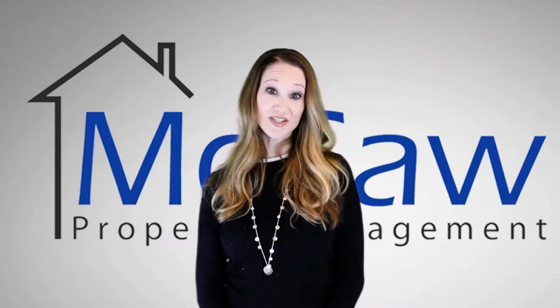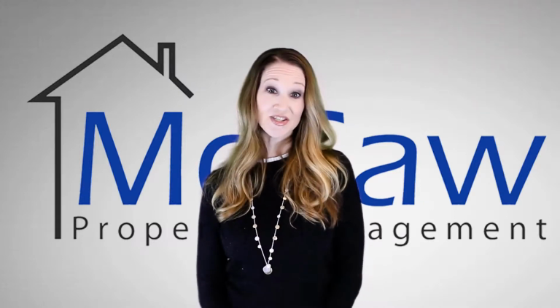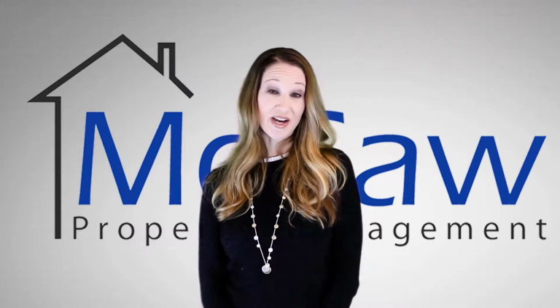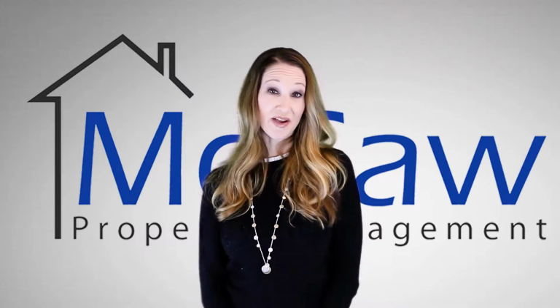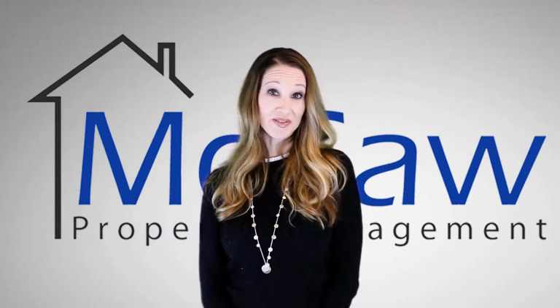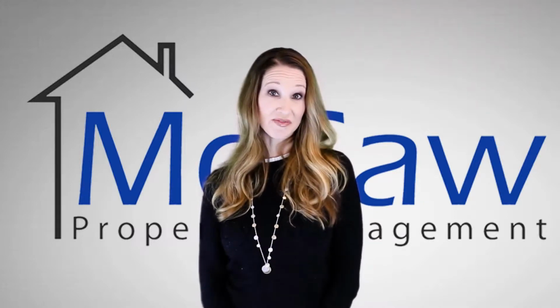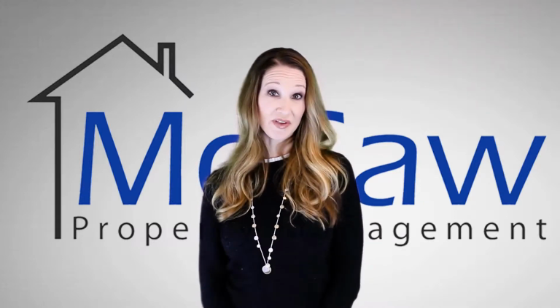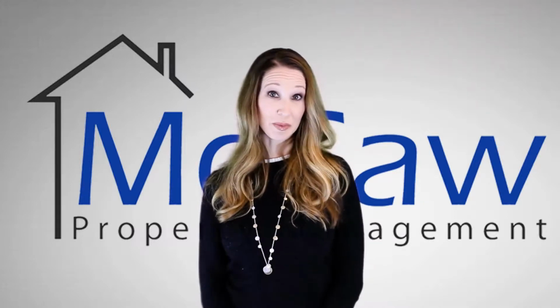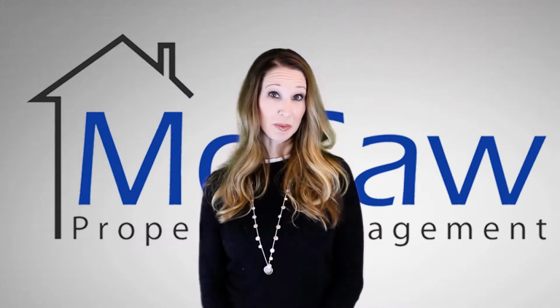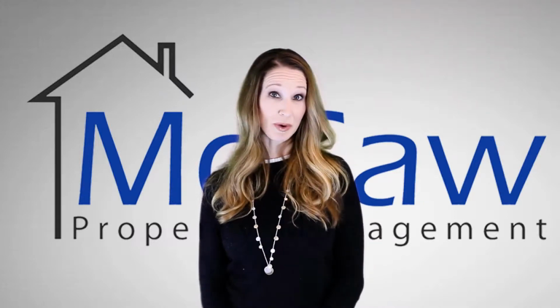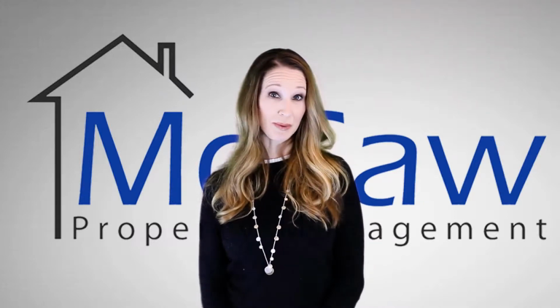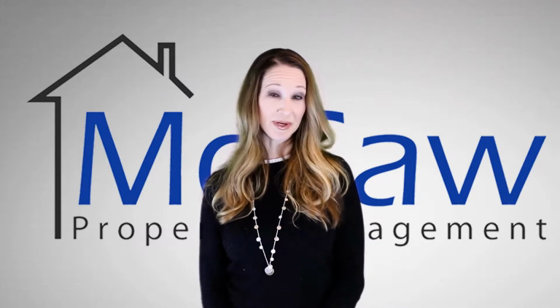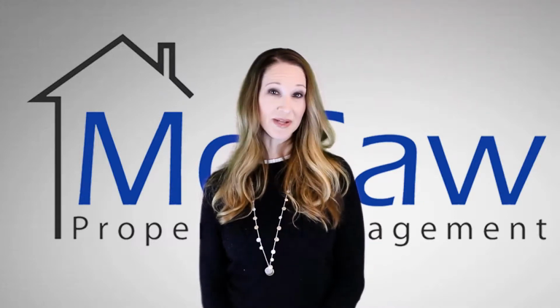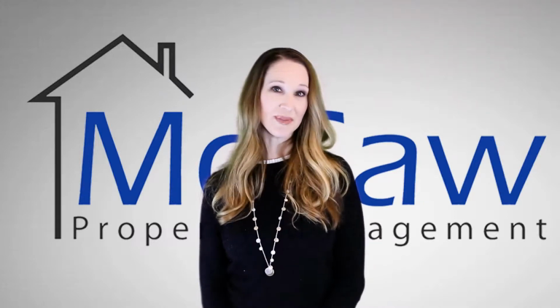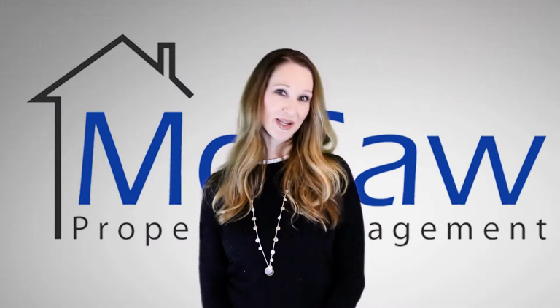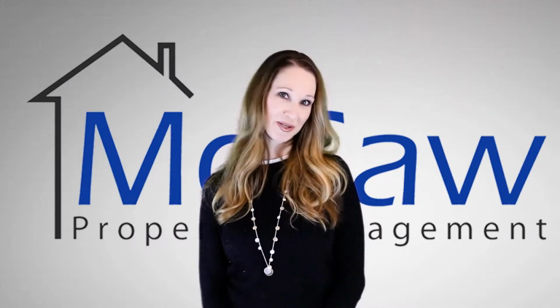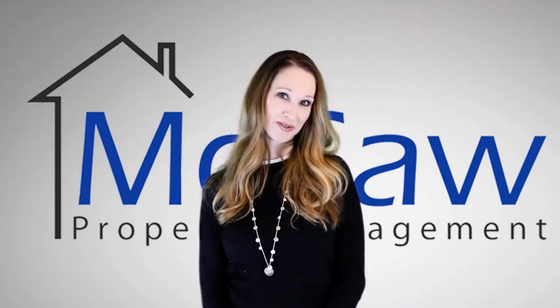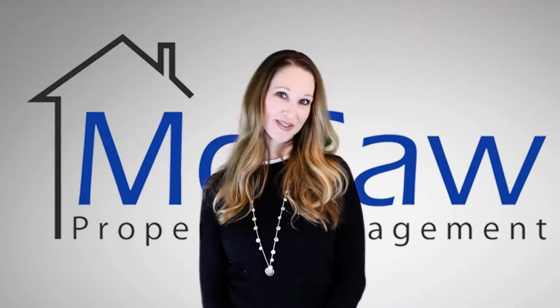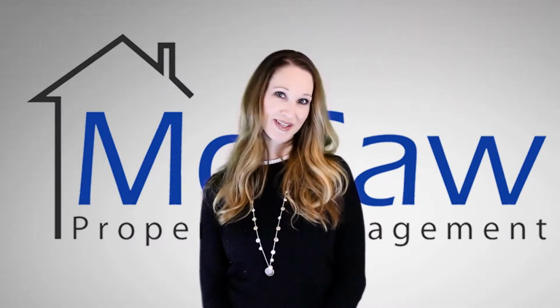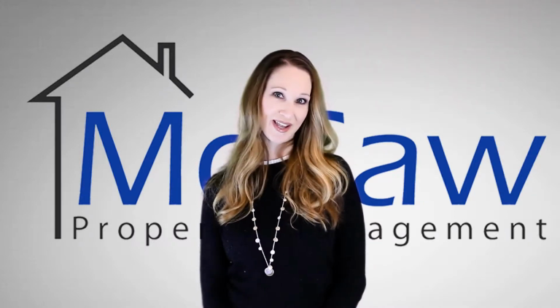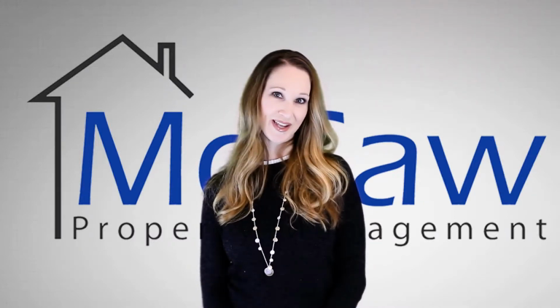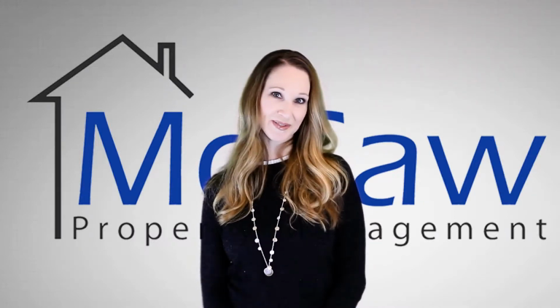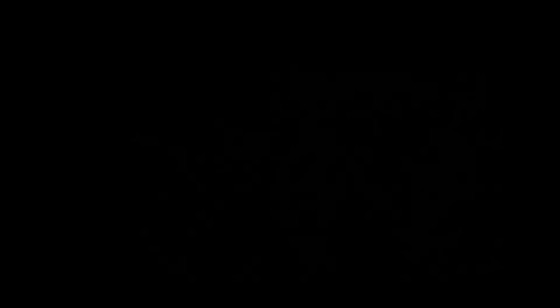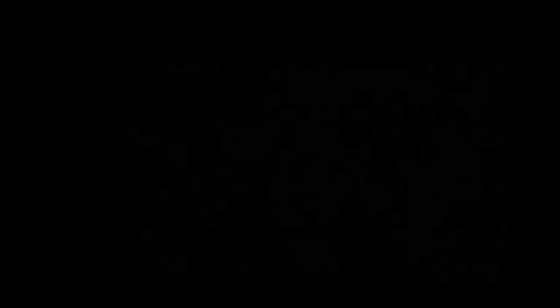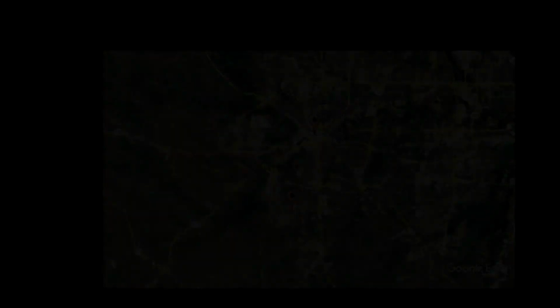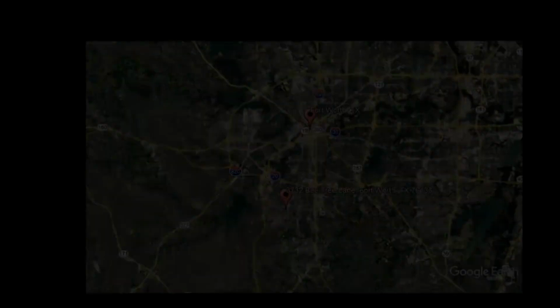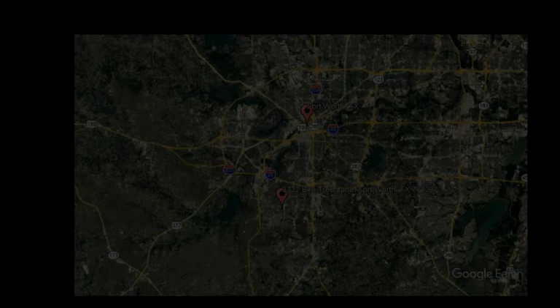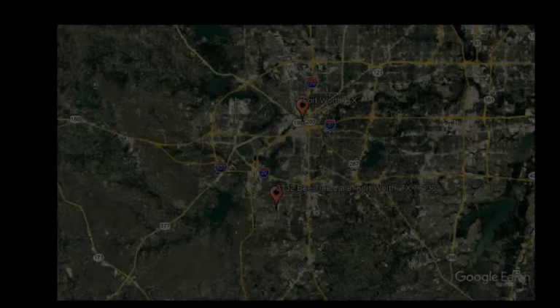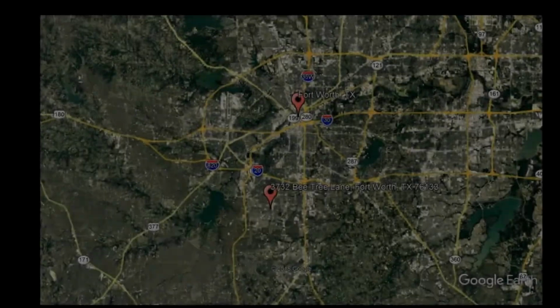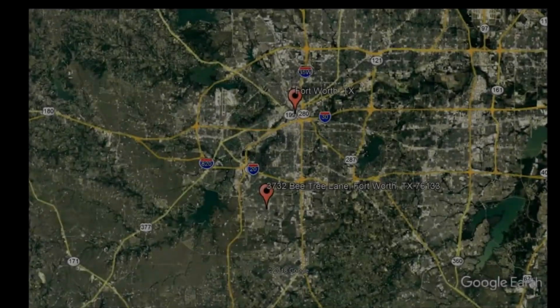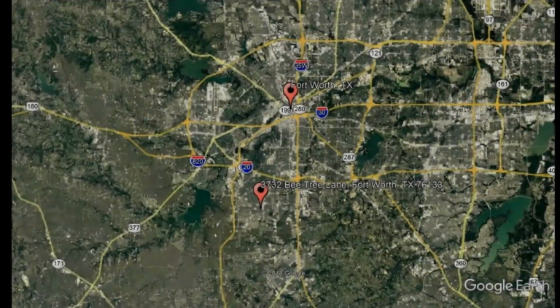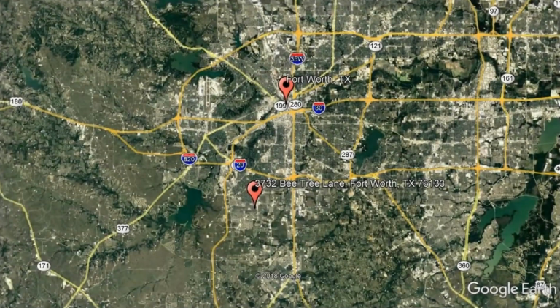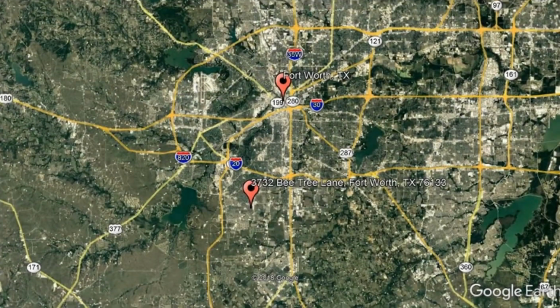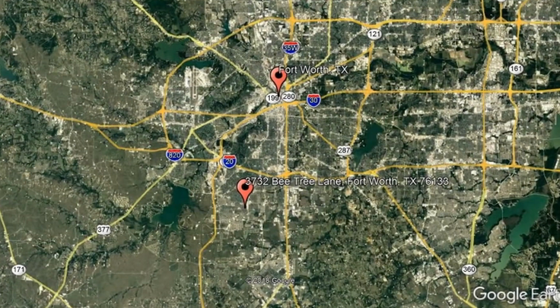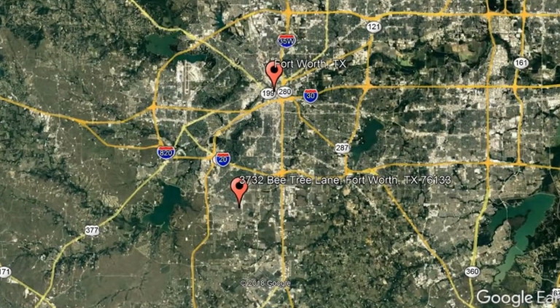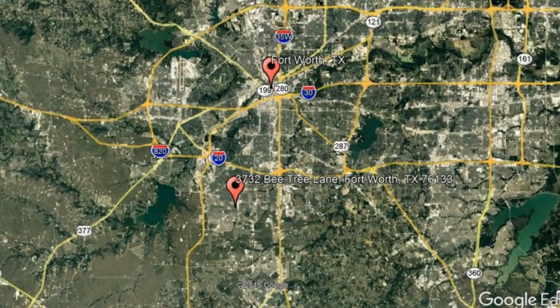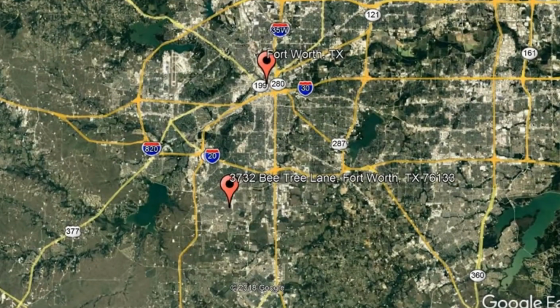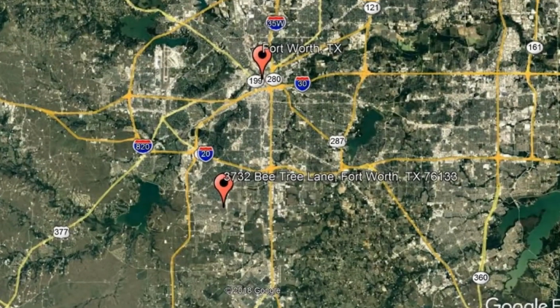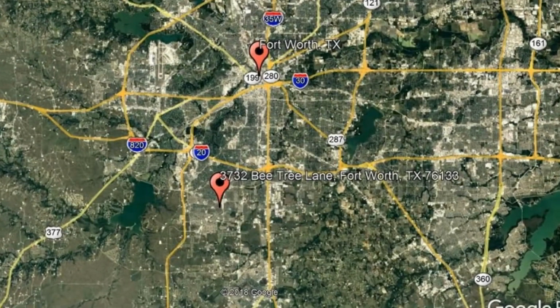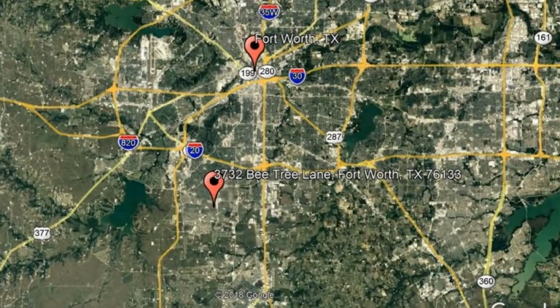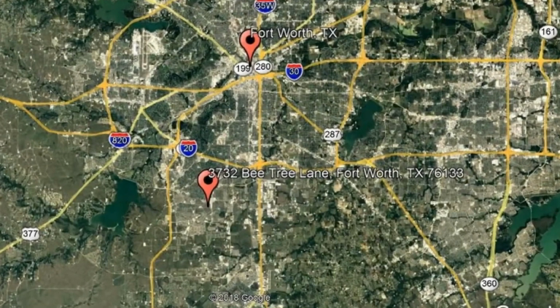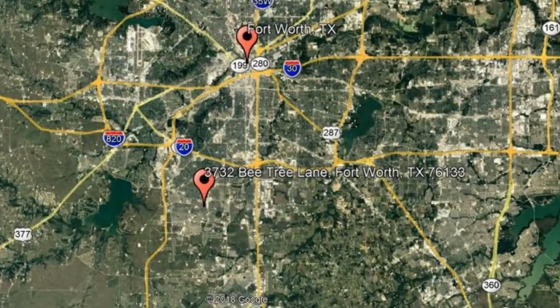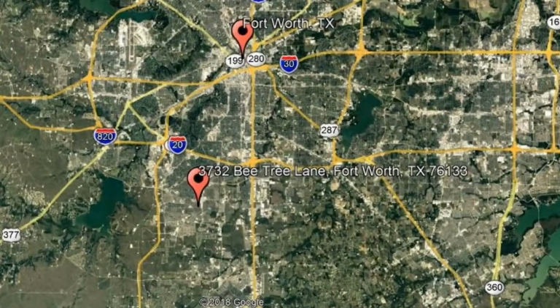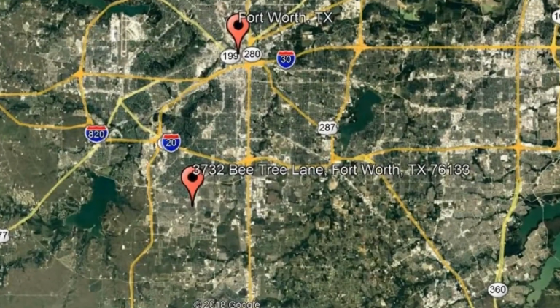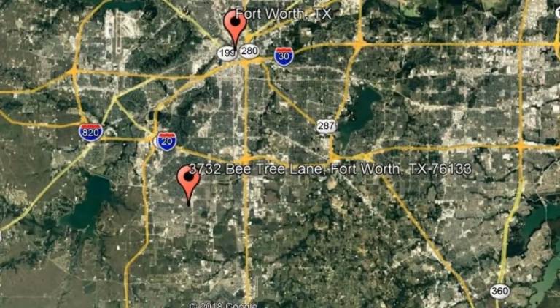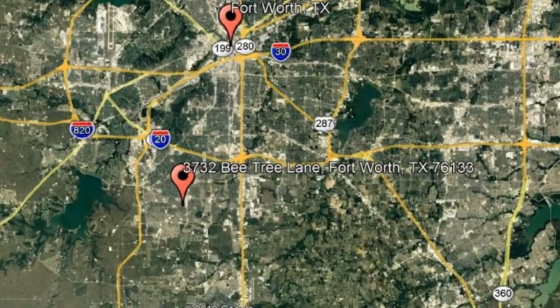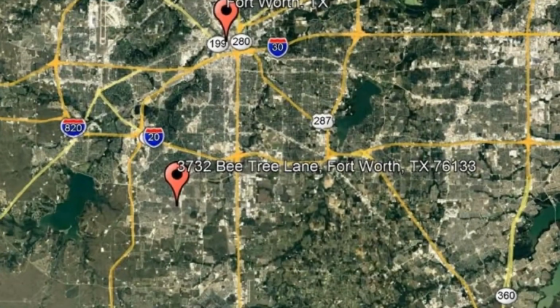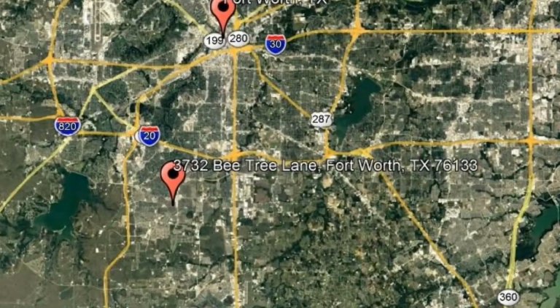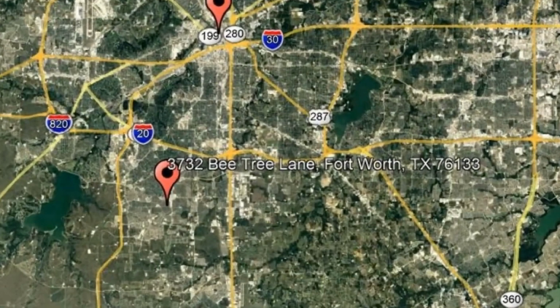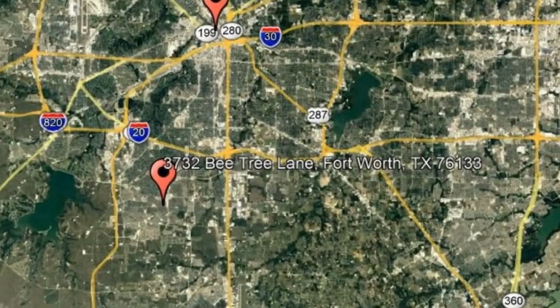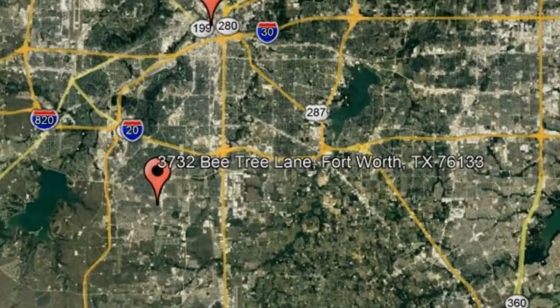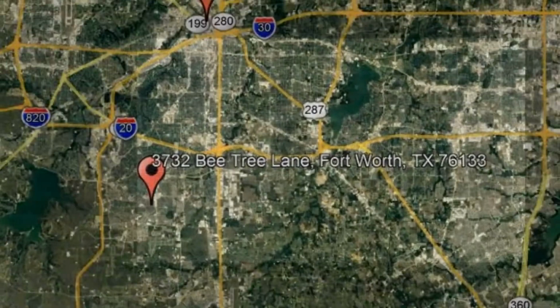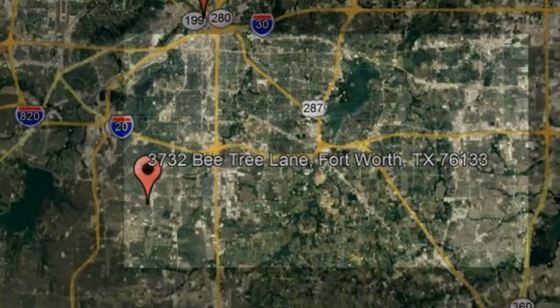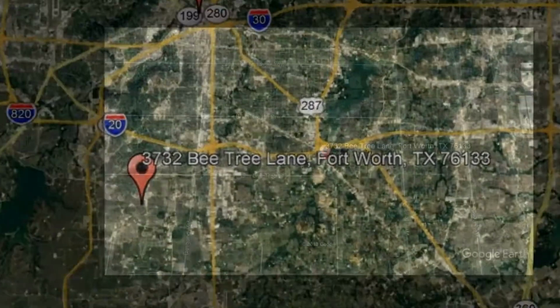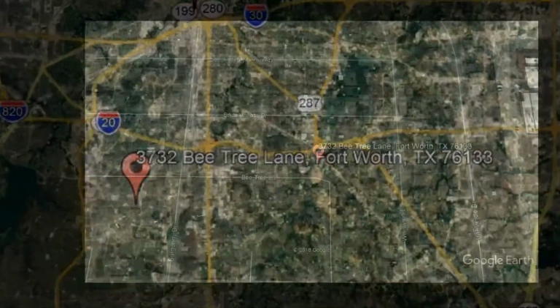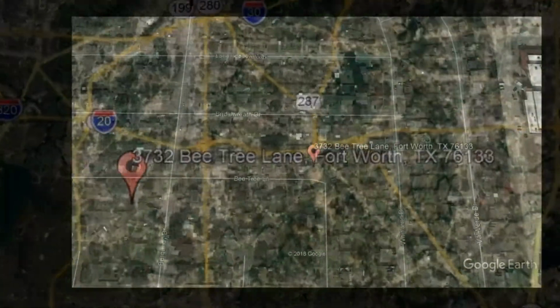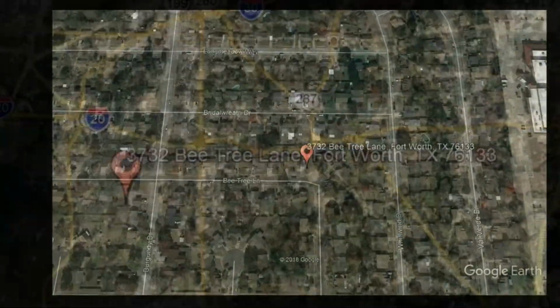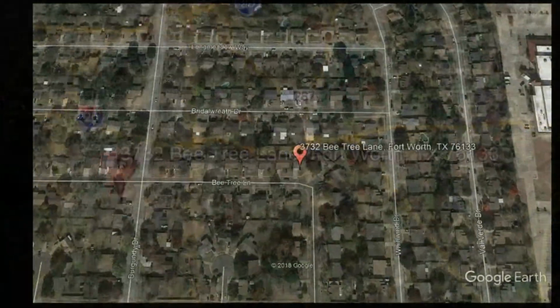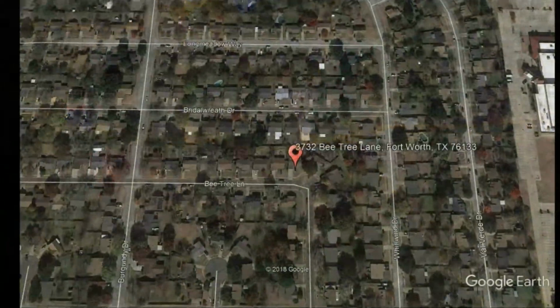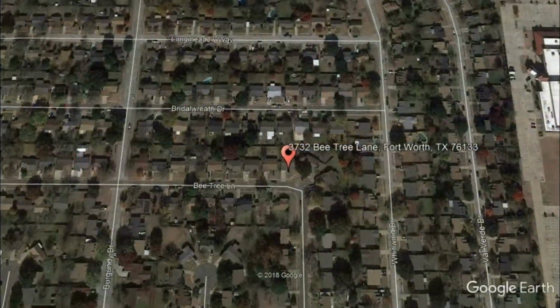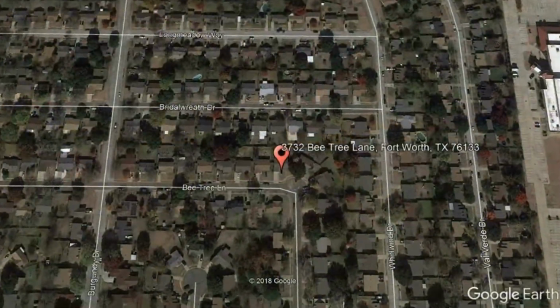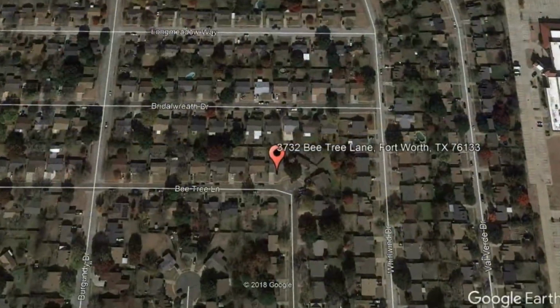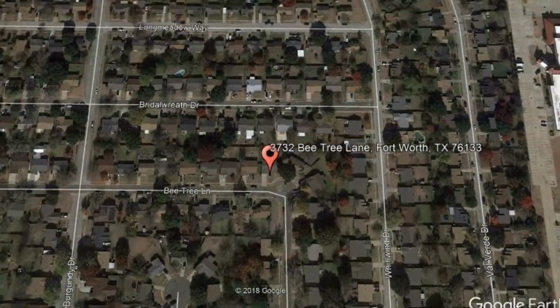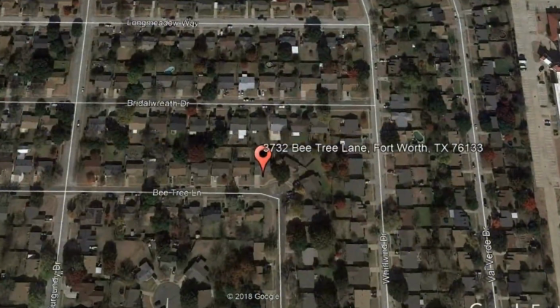Check out this available property and make it yours today. 3732 Bee Tree Lane, Fort Worth, Texas.